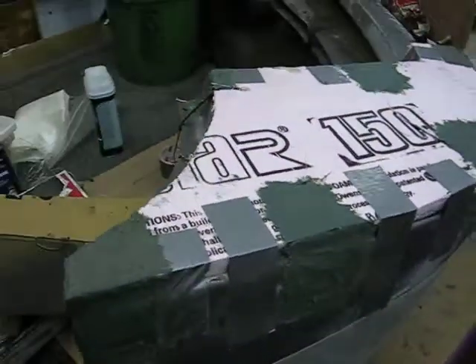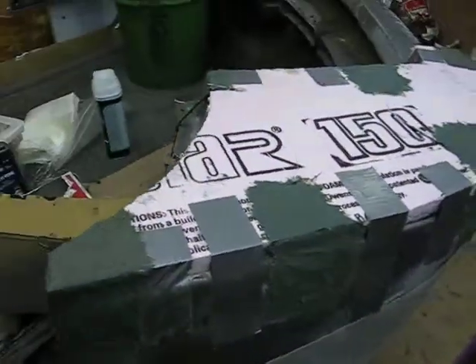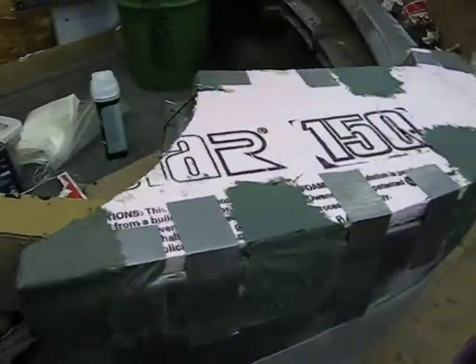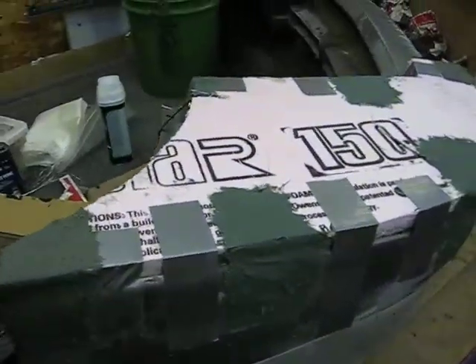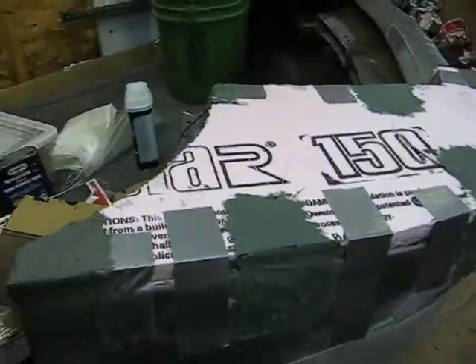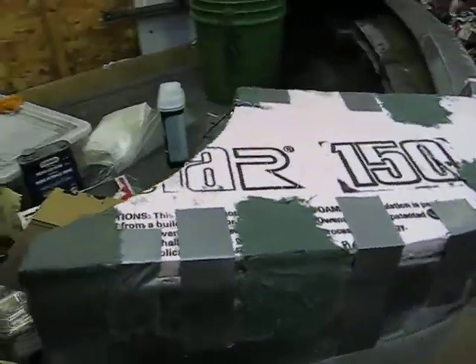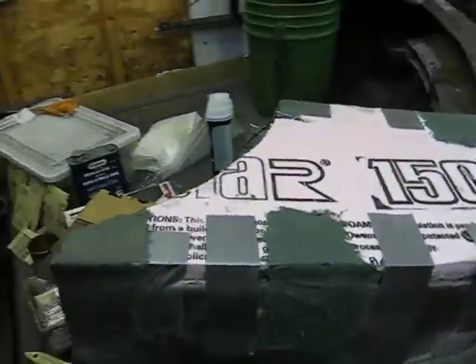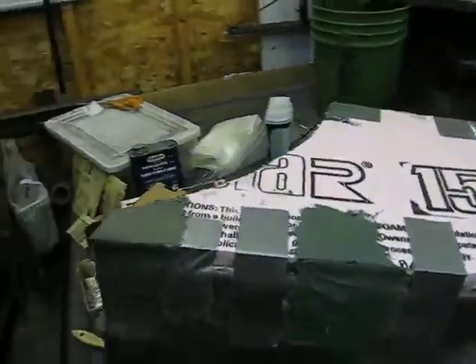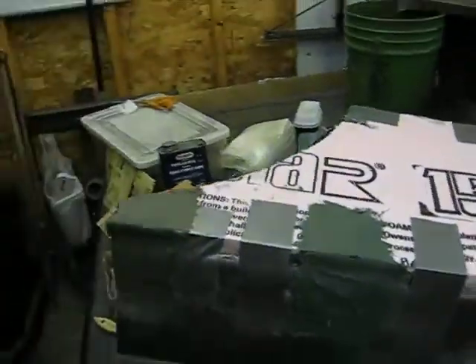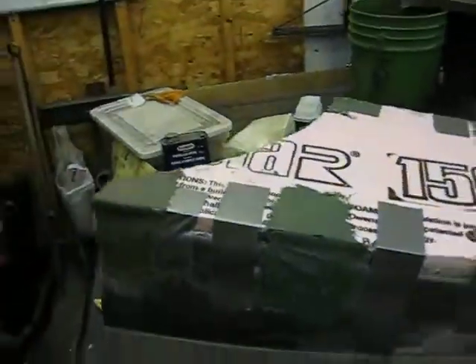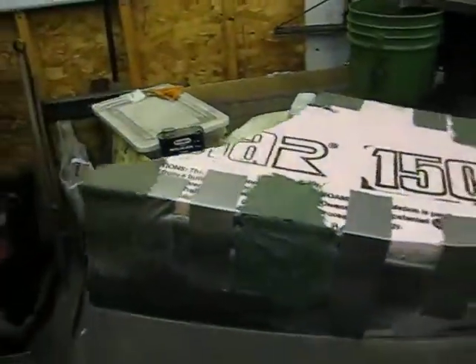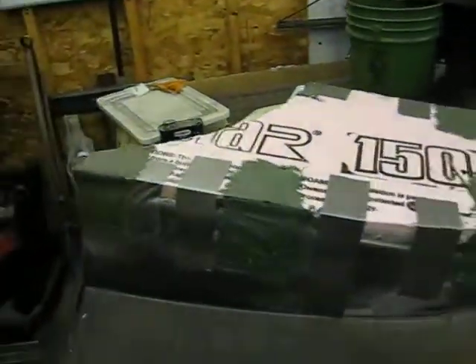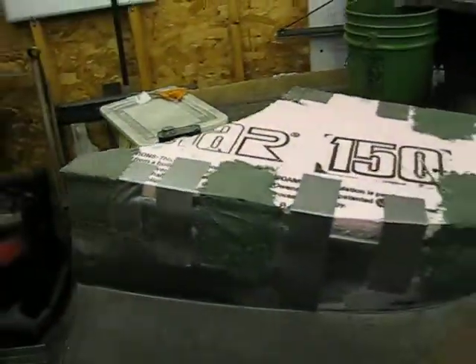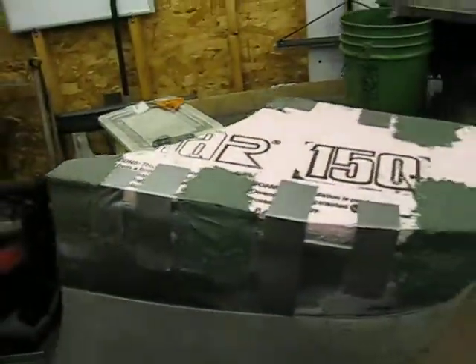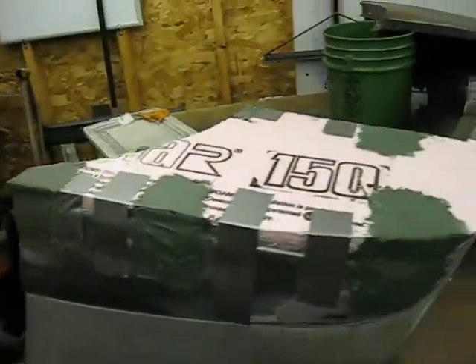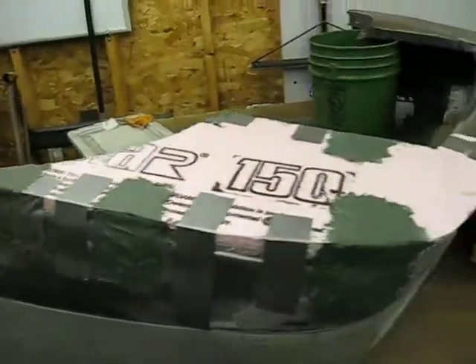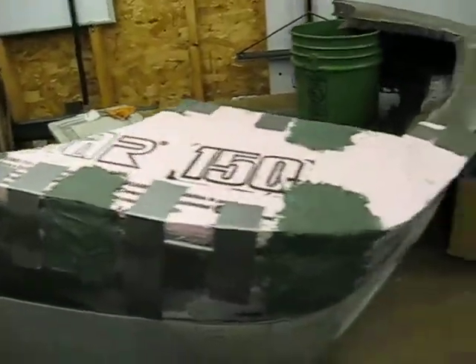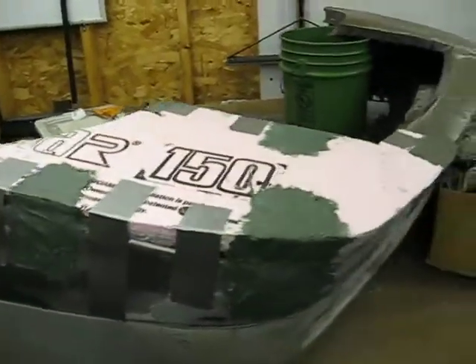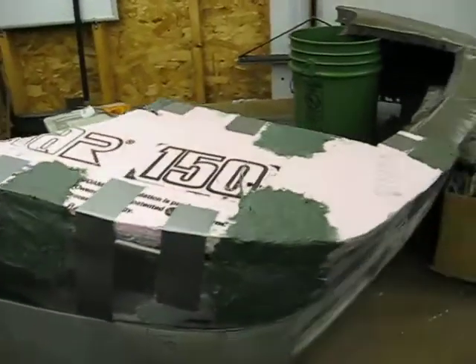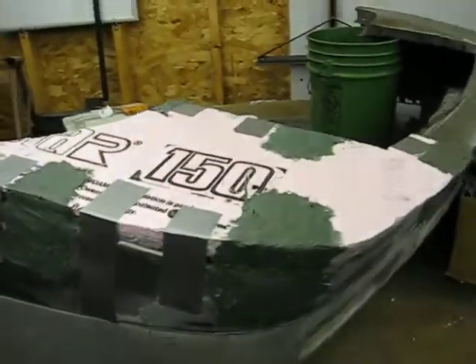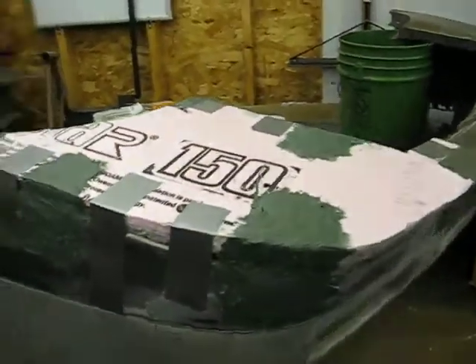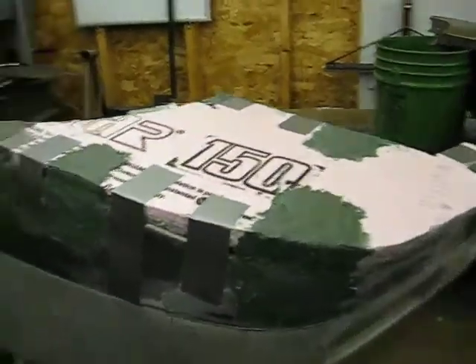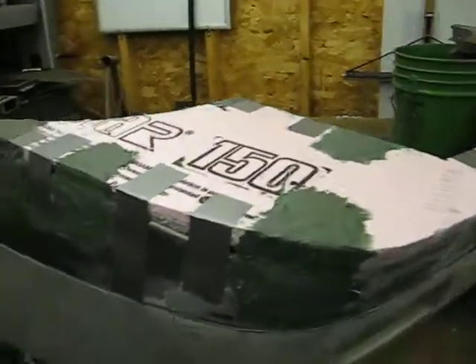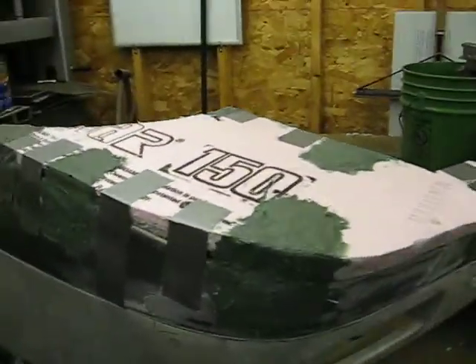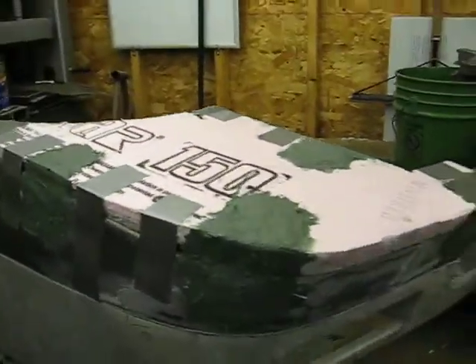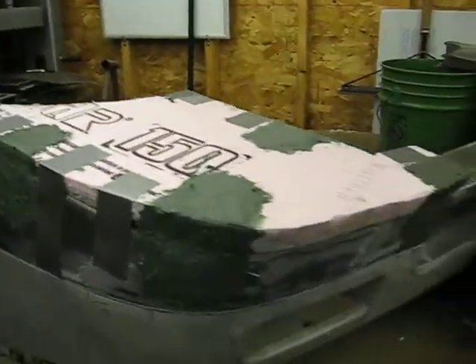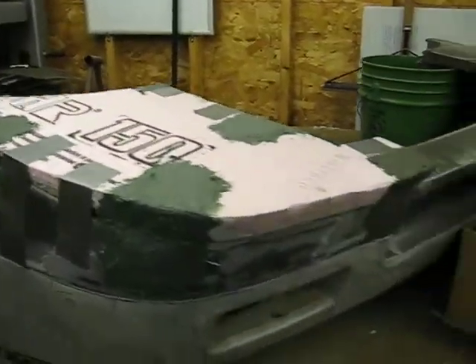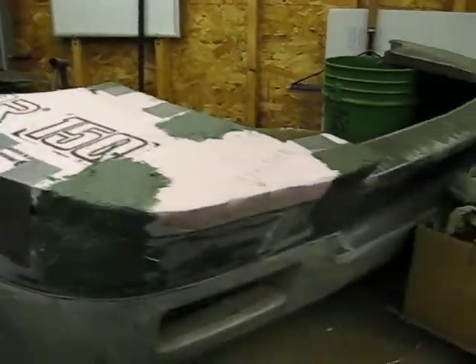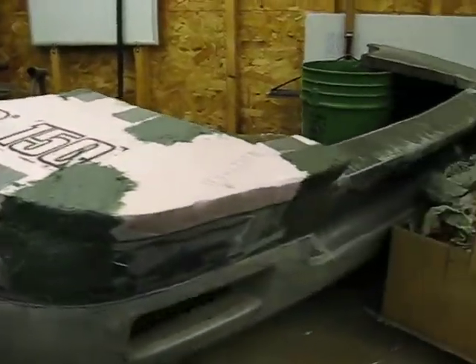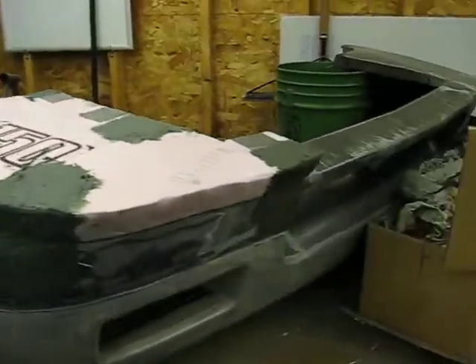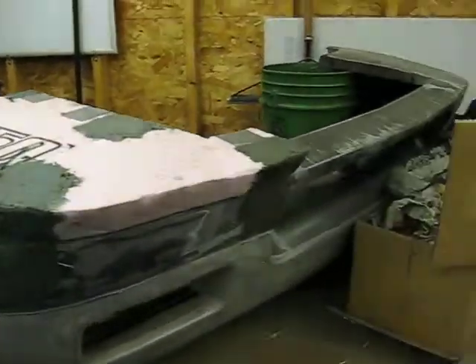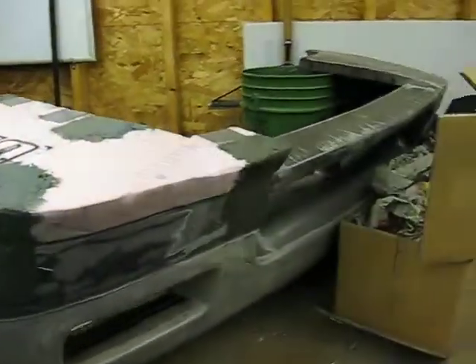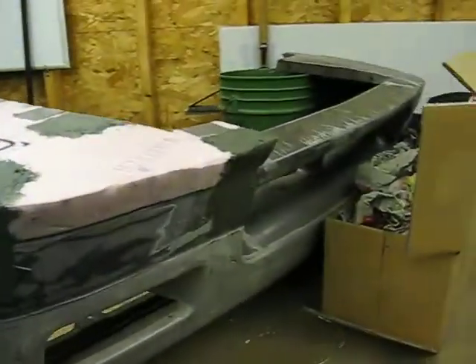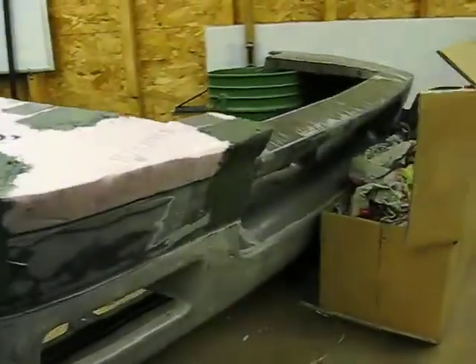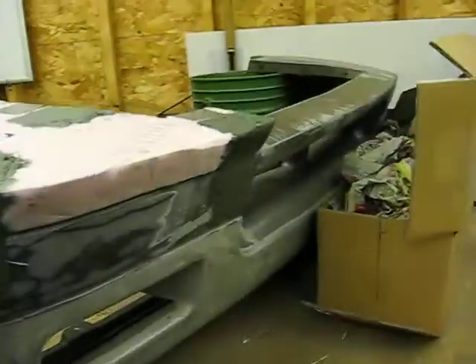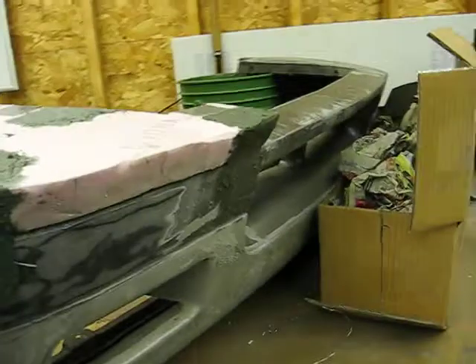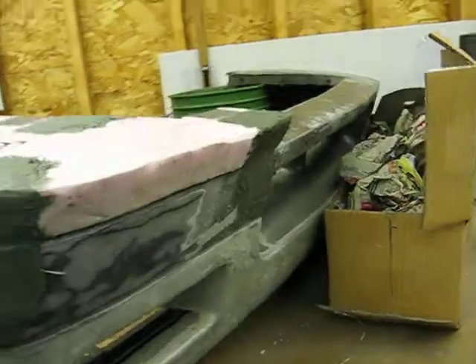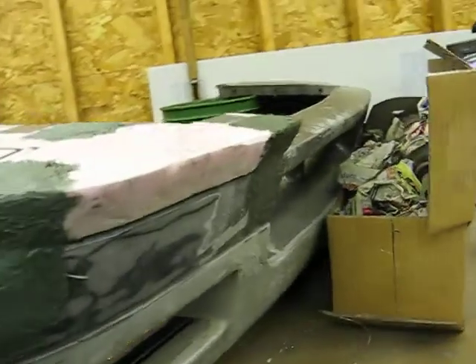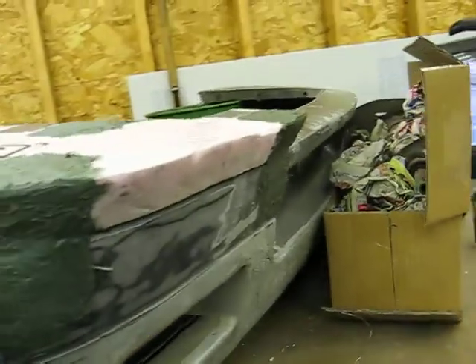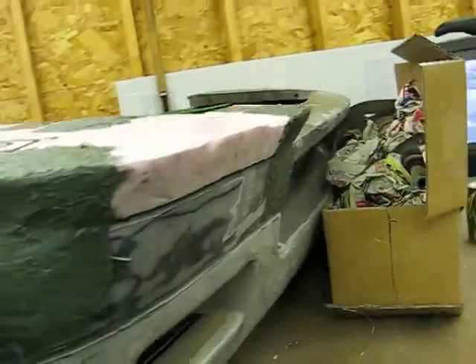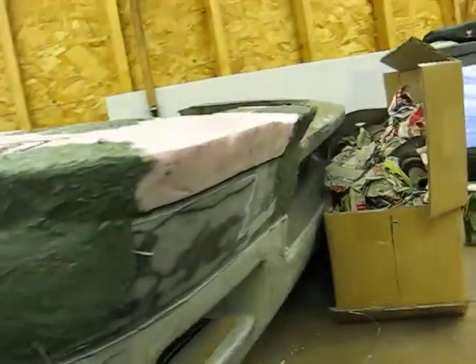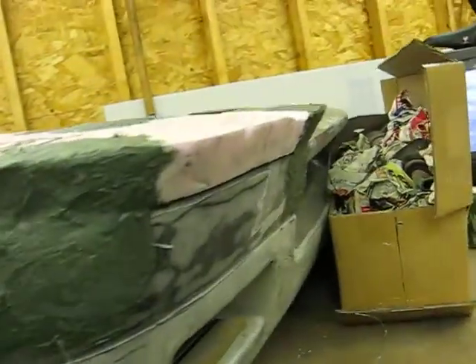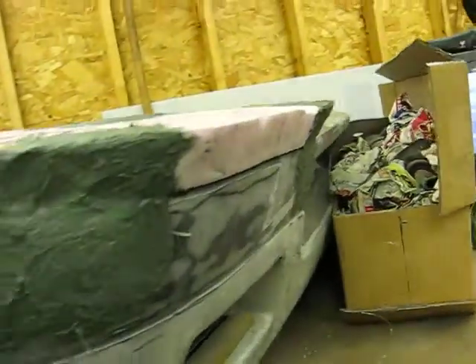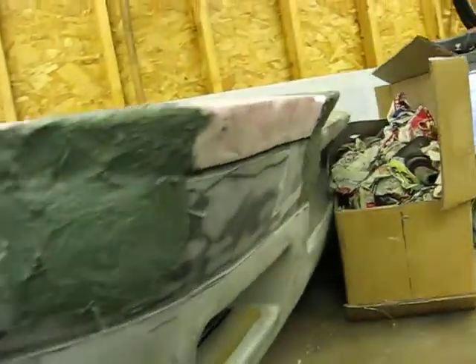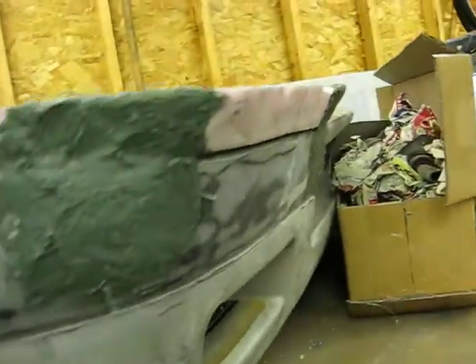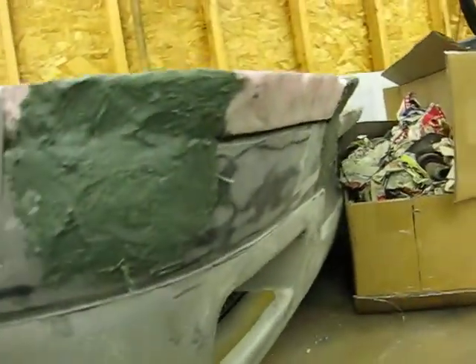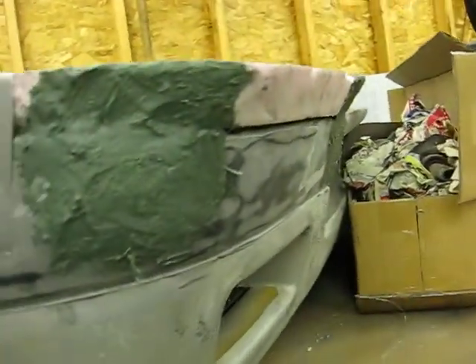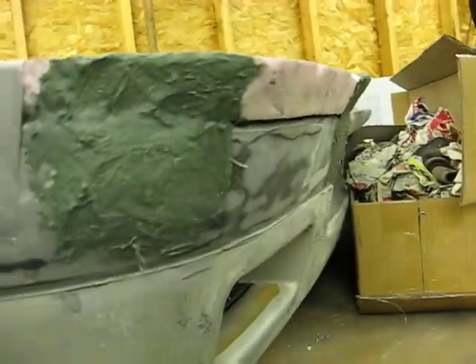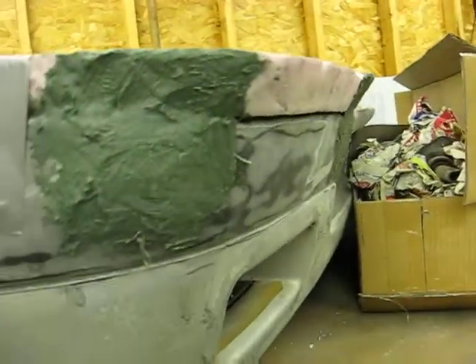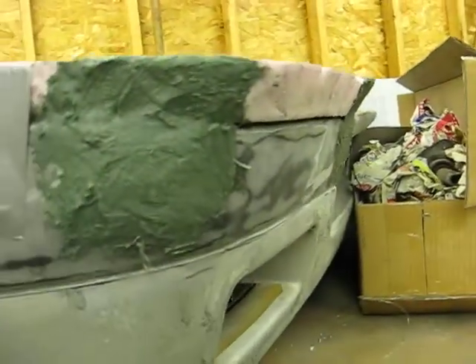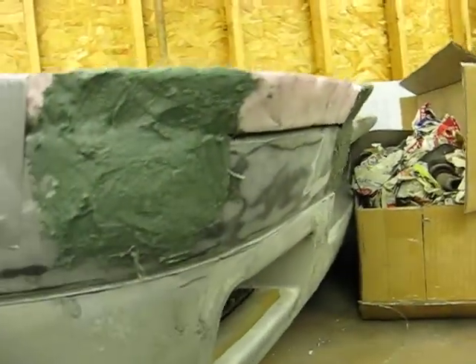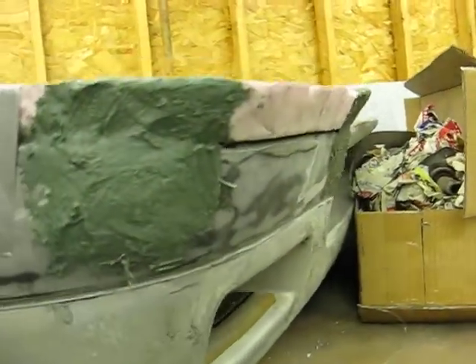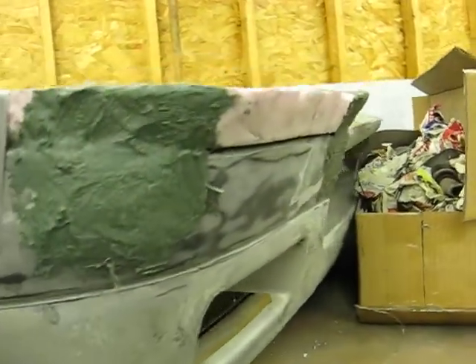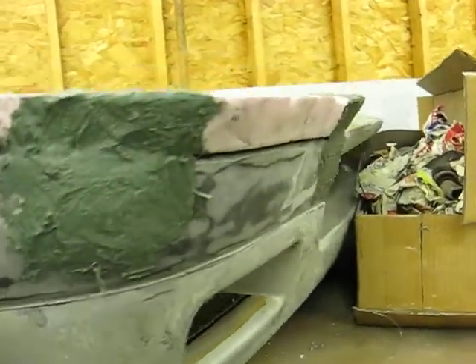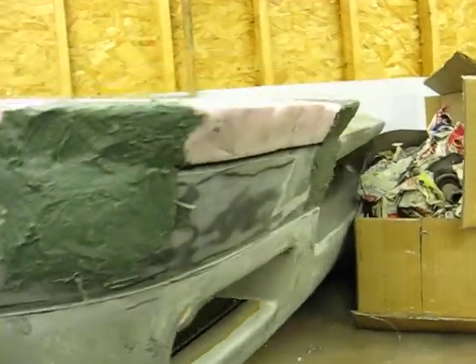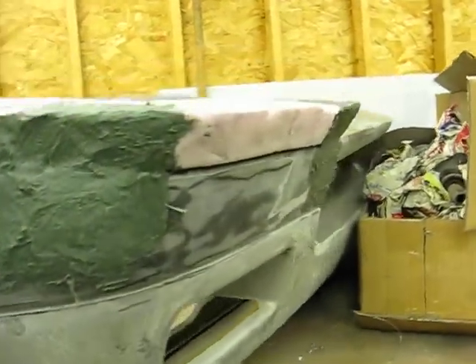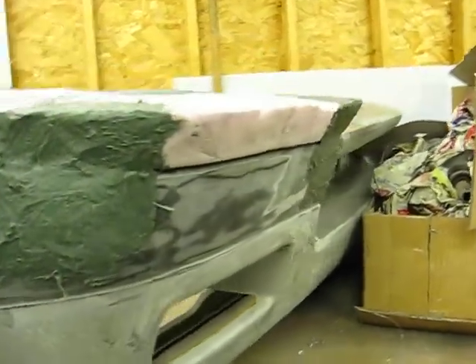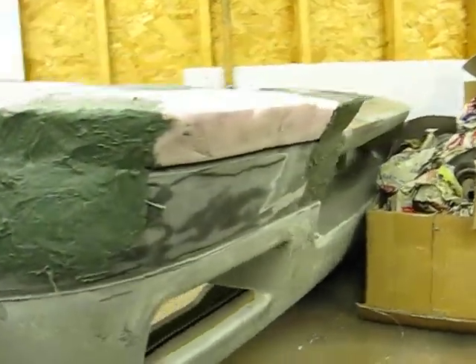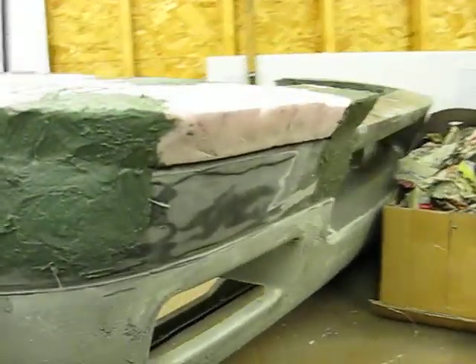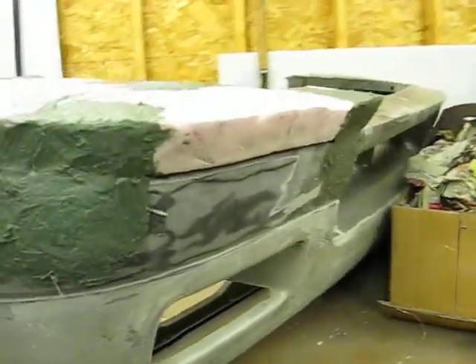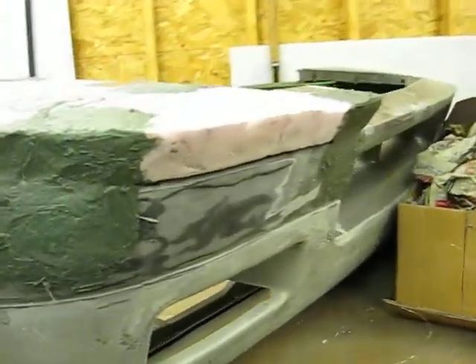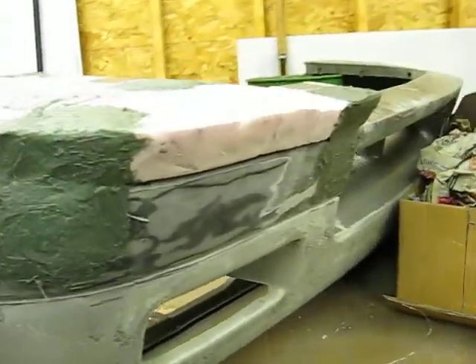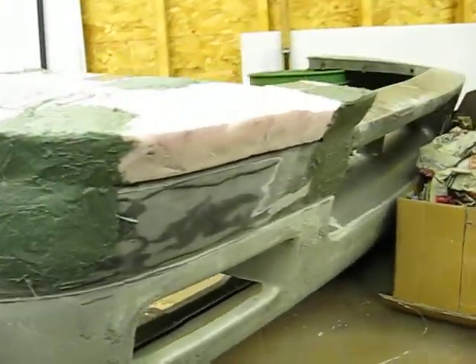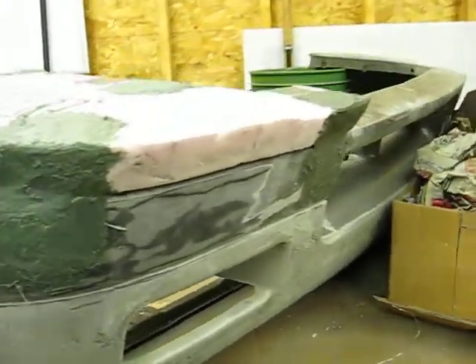So far, I'm liking what I'm seeing. You can see the shoveled effect that it's going to add.